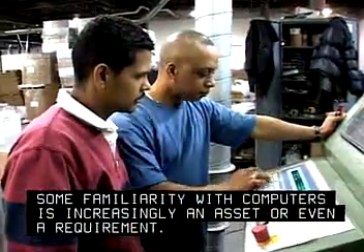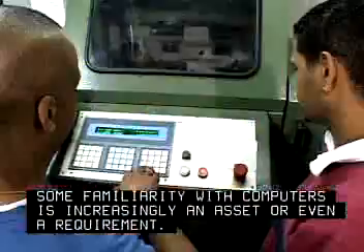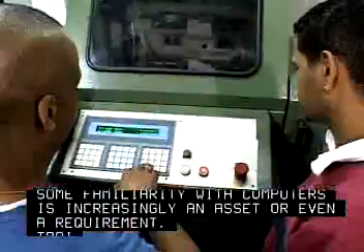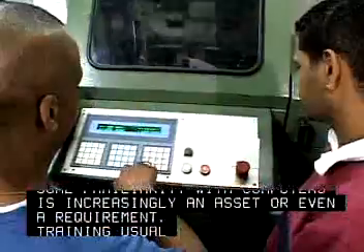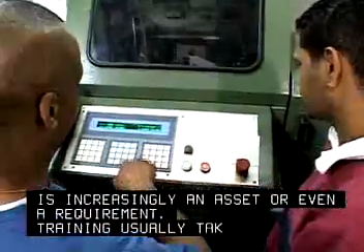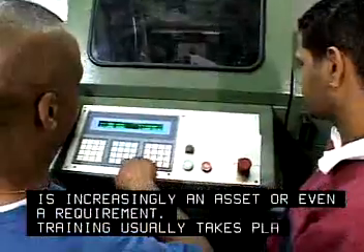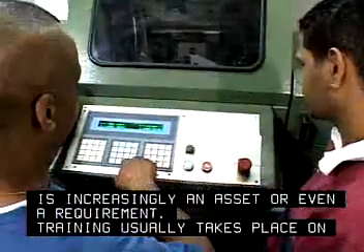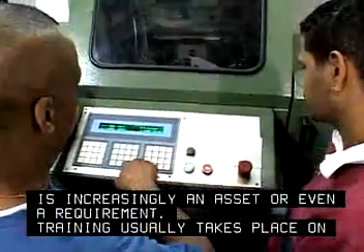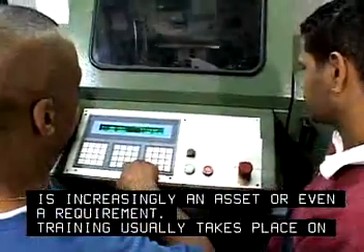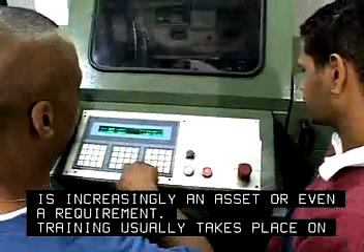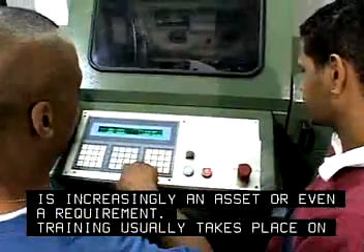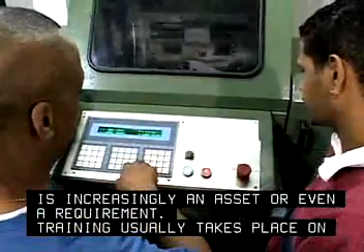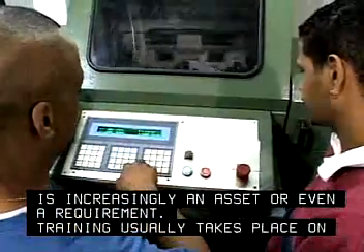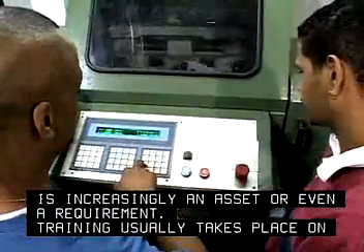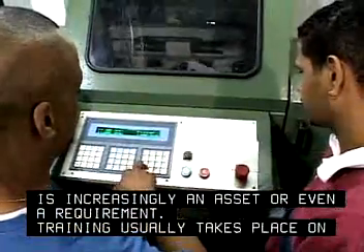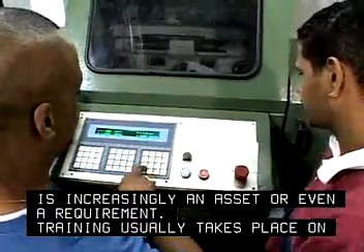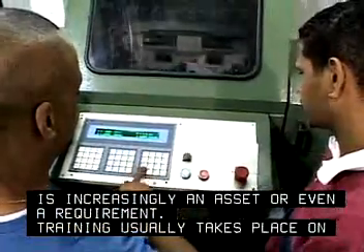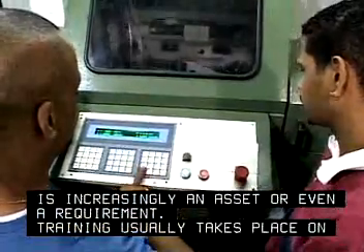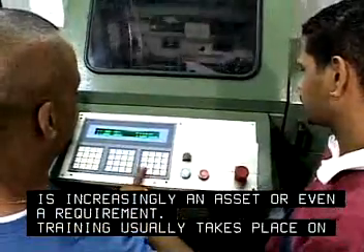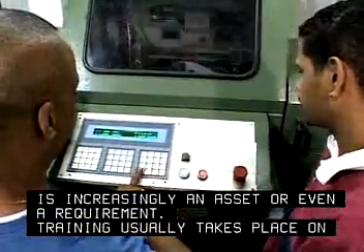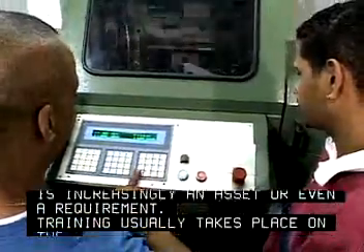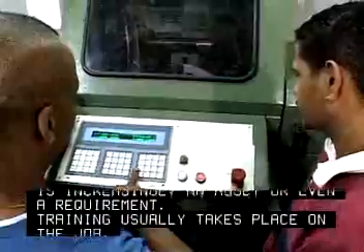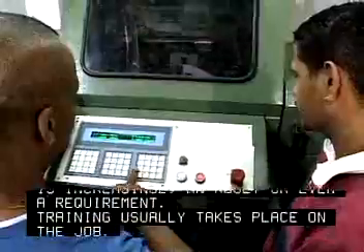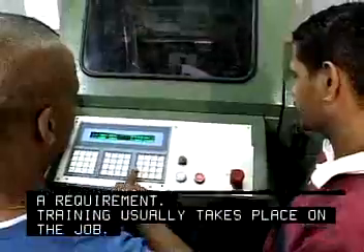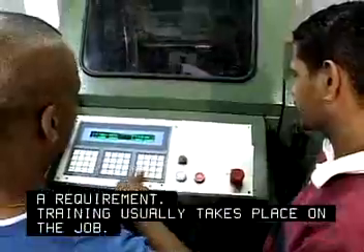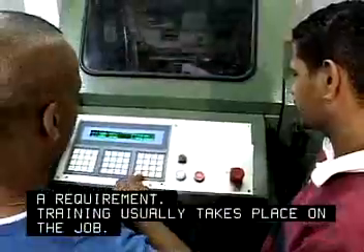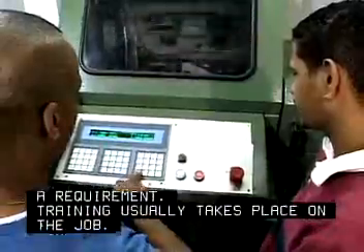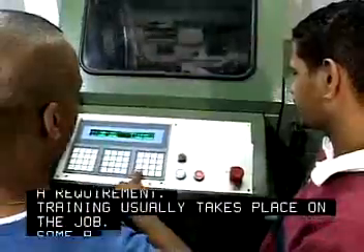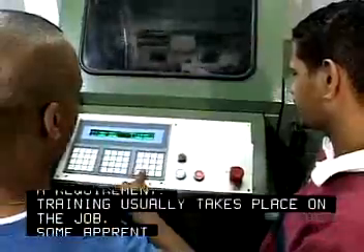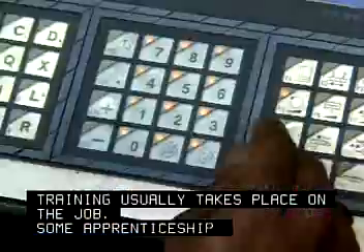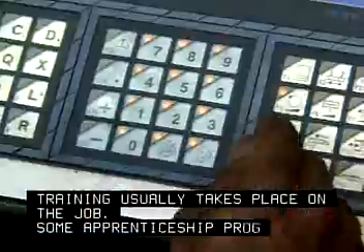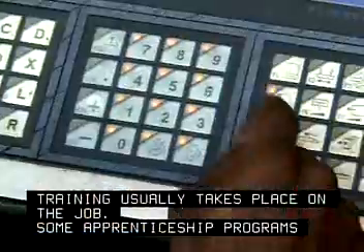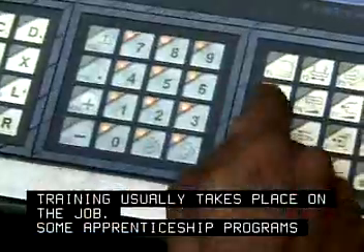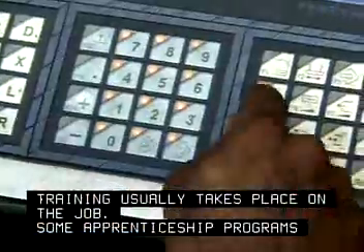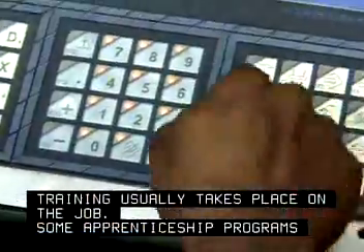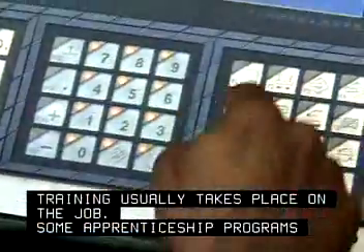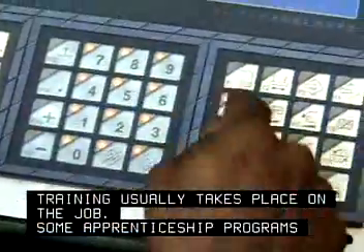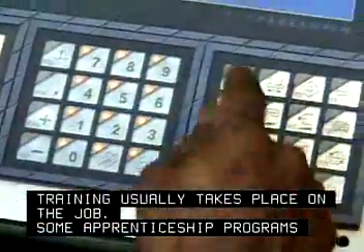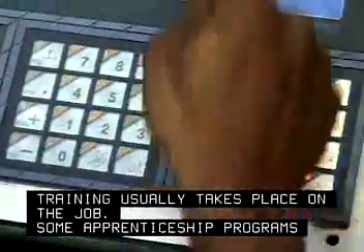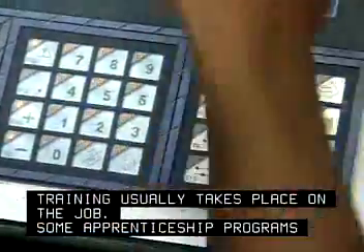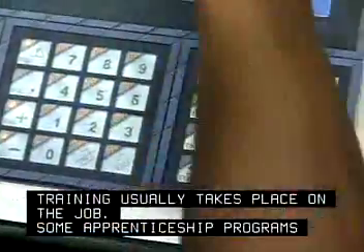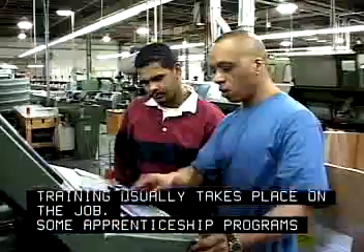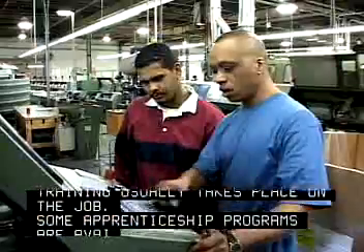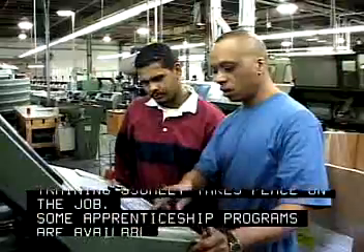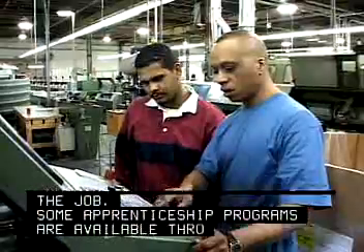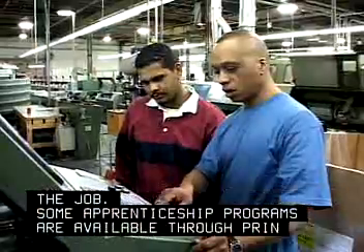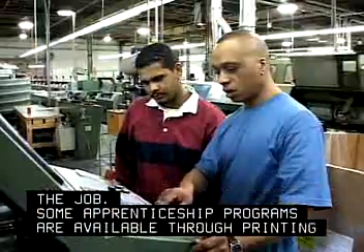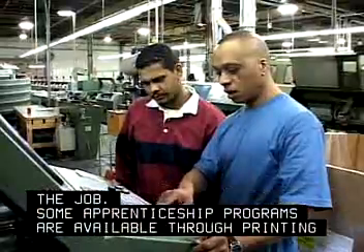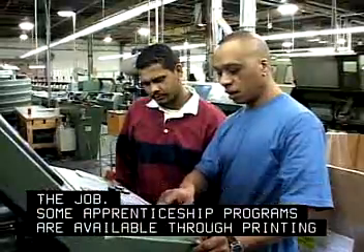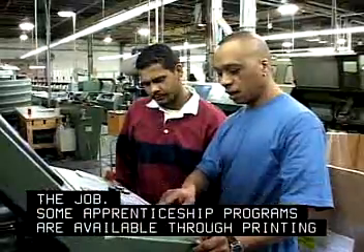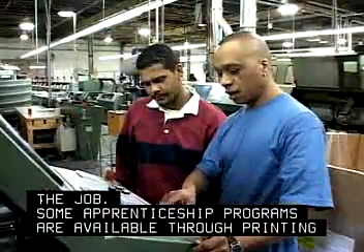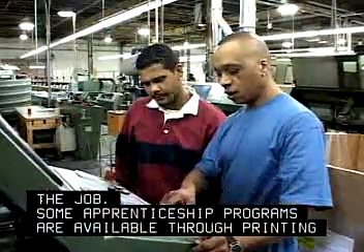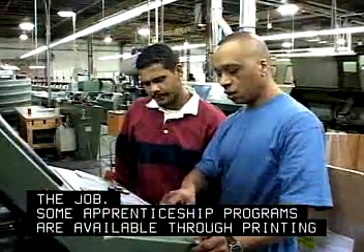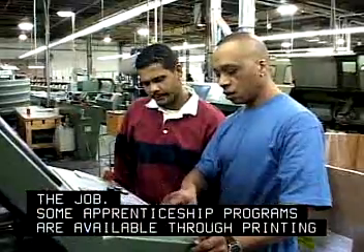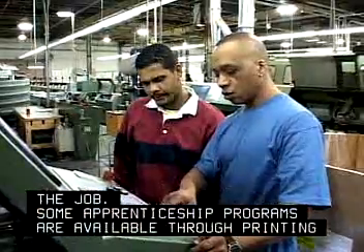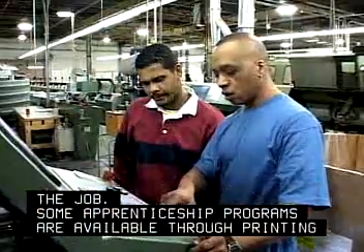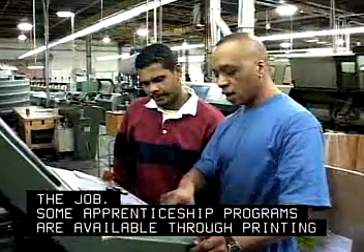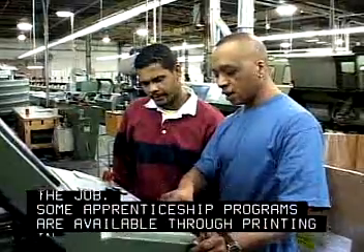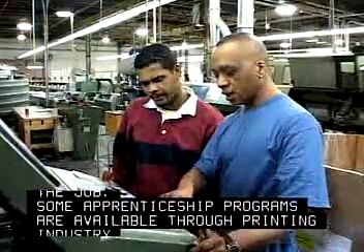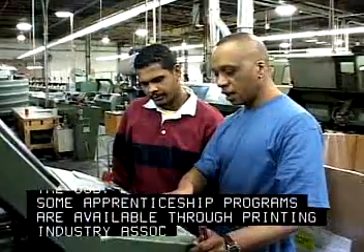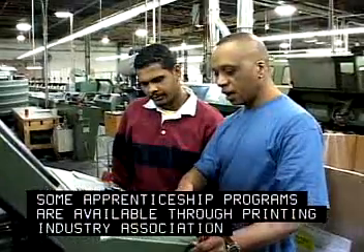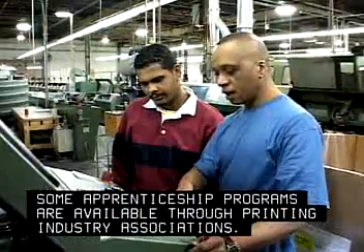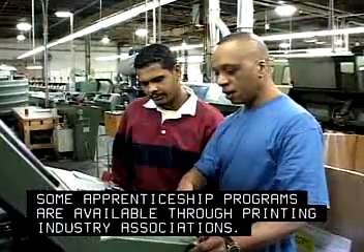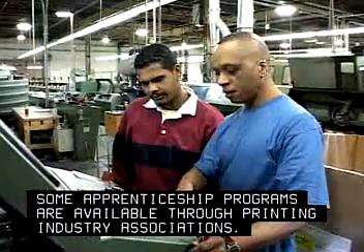Training usually takes place on the job. Some apprenticeship programs are available through printing industry associations.